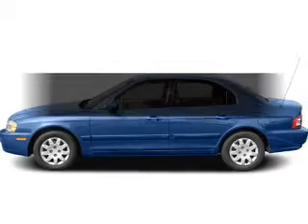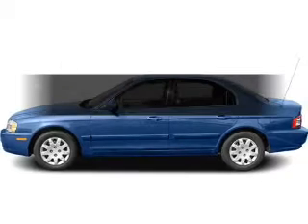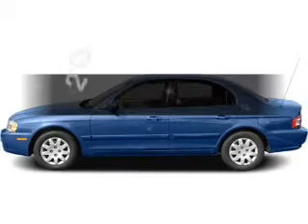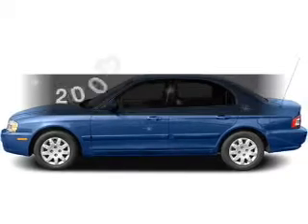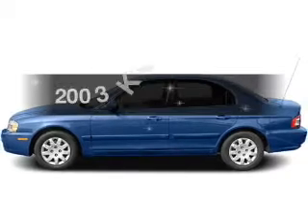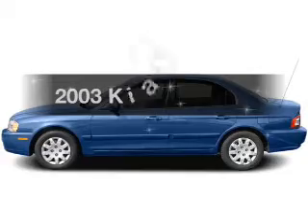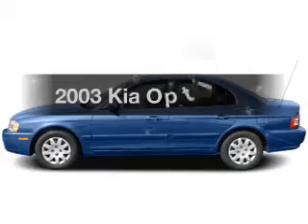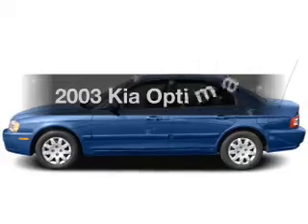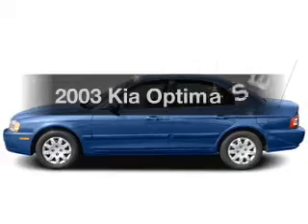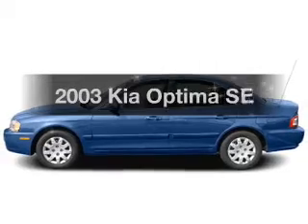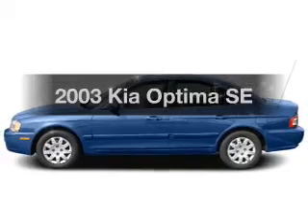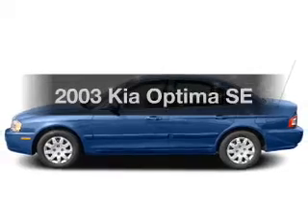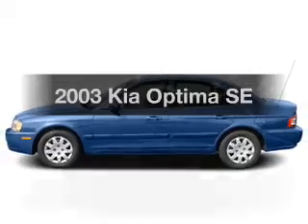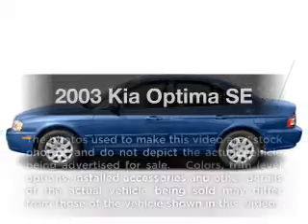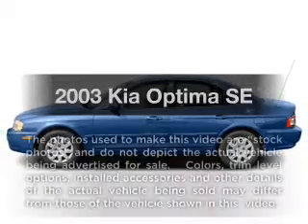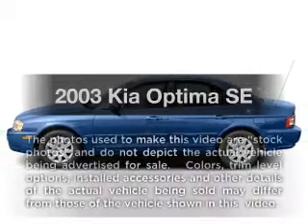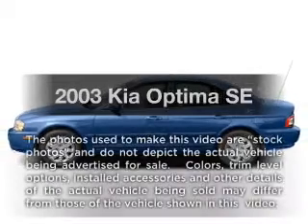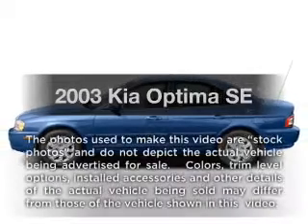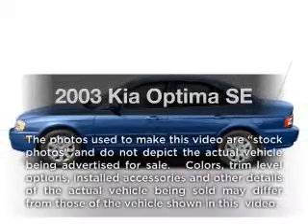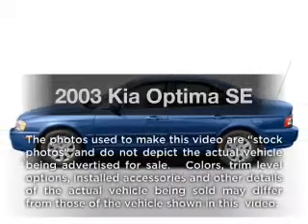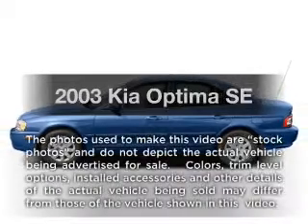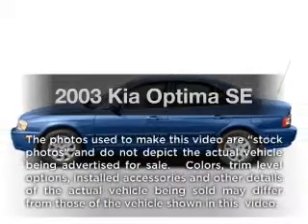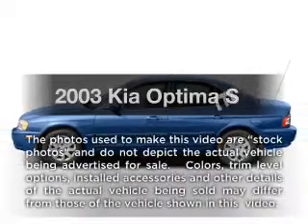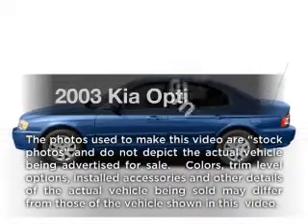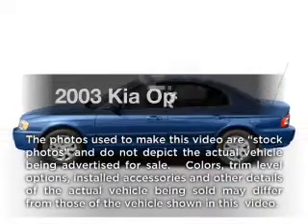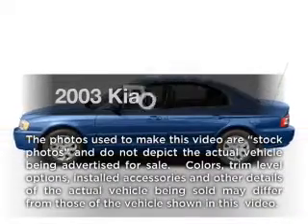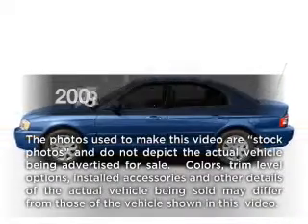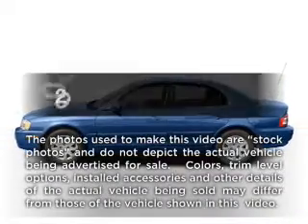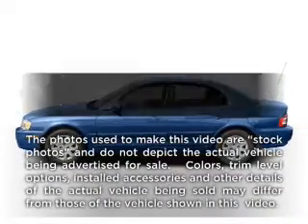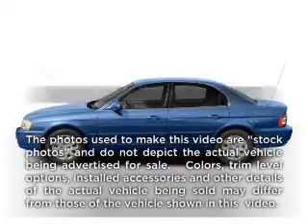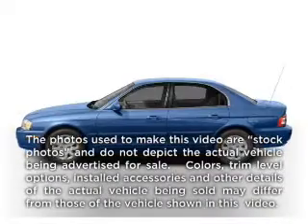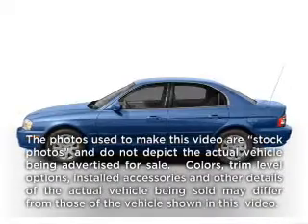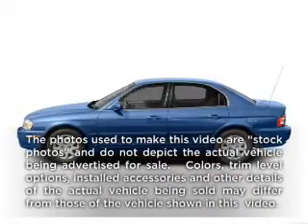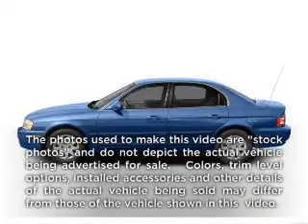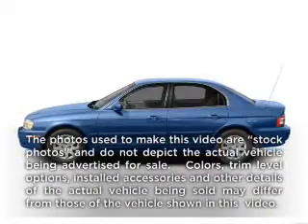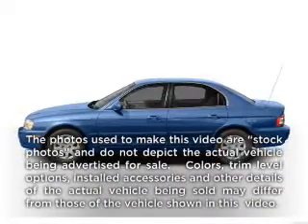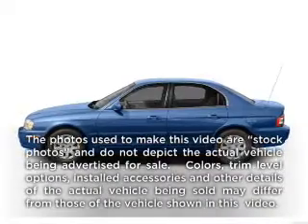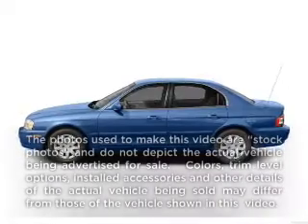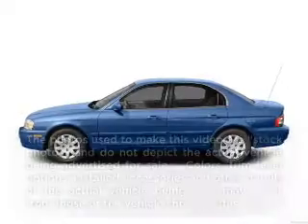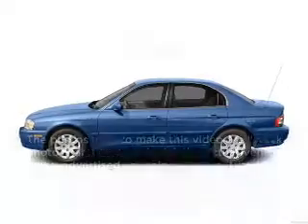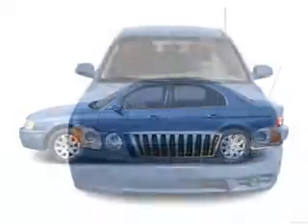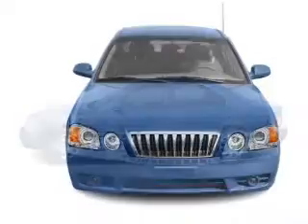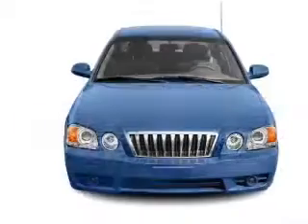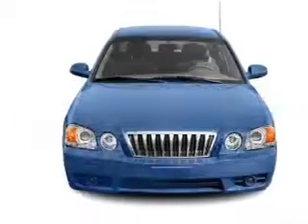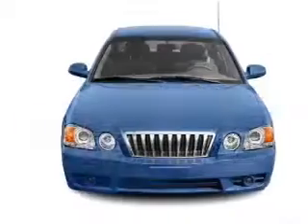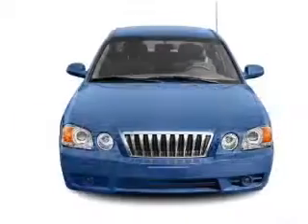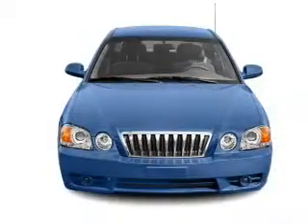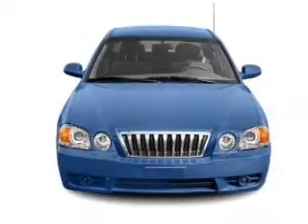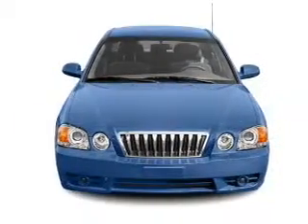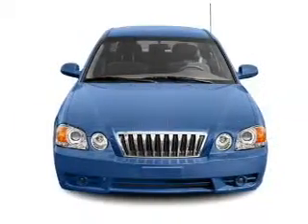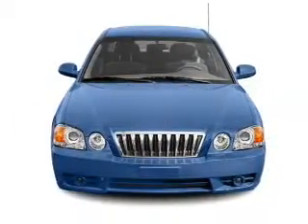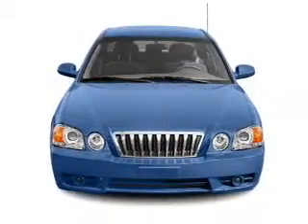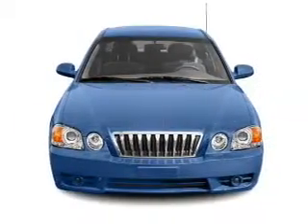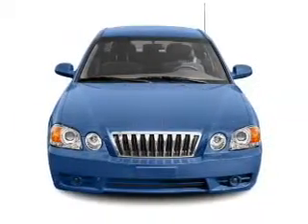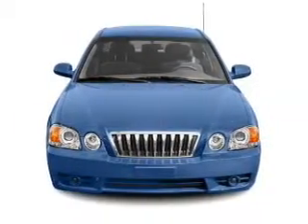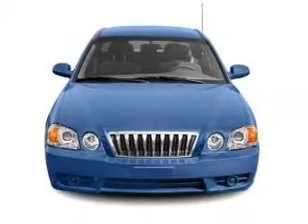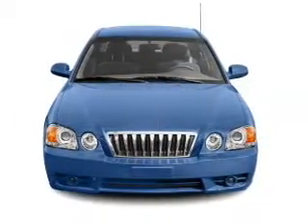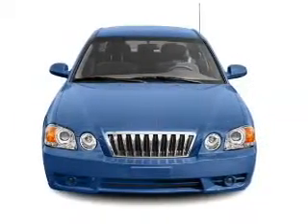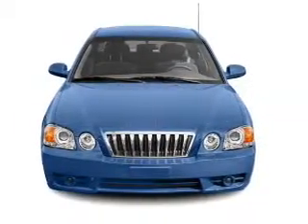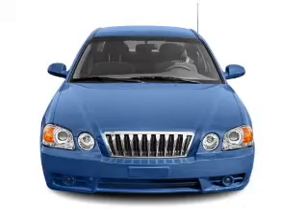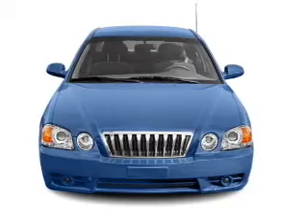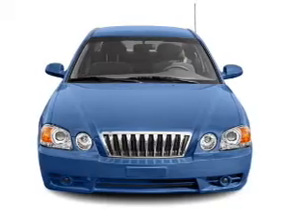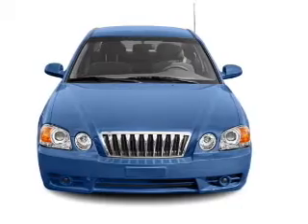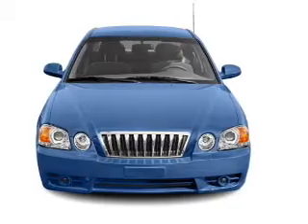Get noticed in this 2003 Kia Optima. If you're looking for a first-rate auto, this one could be yours today.